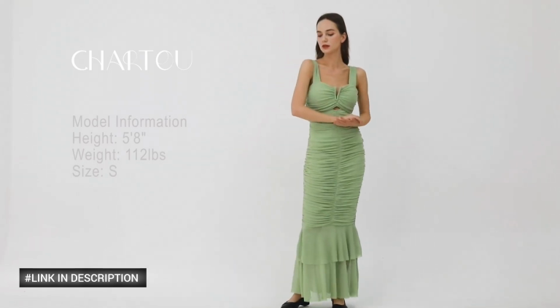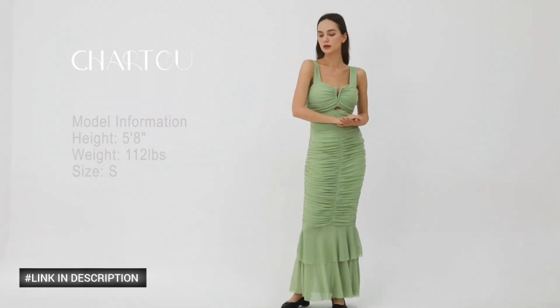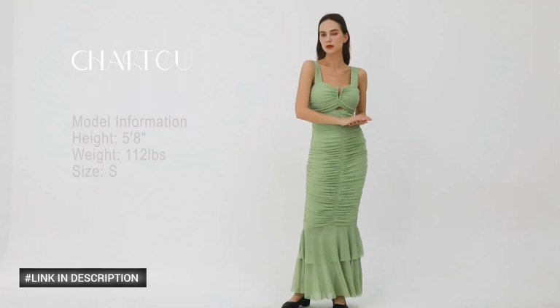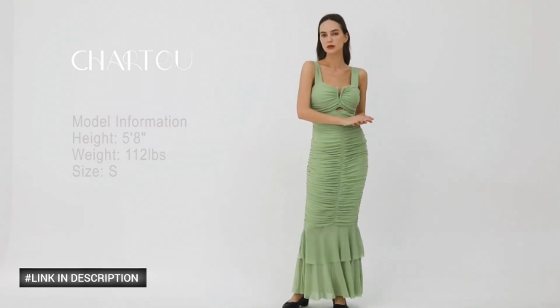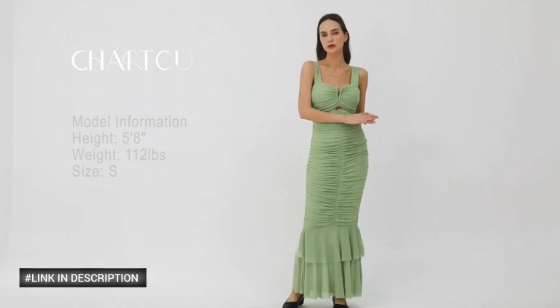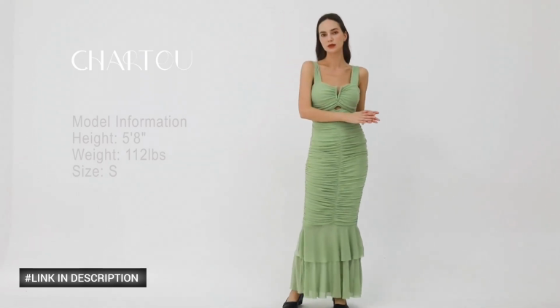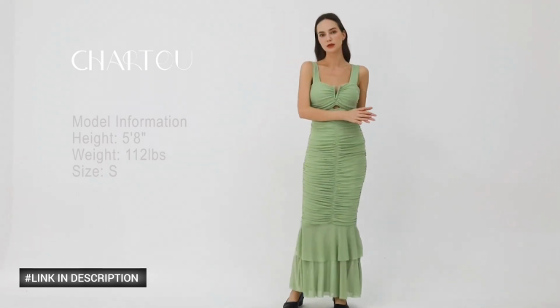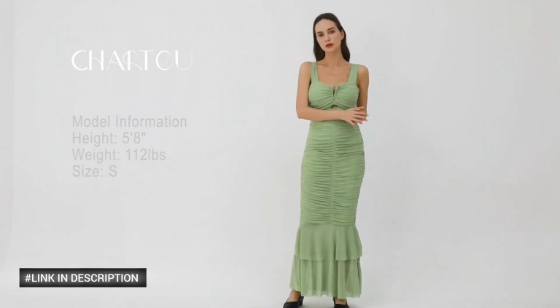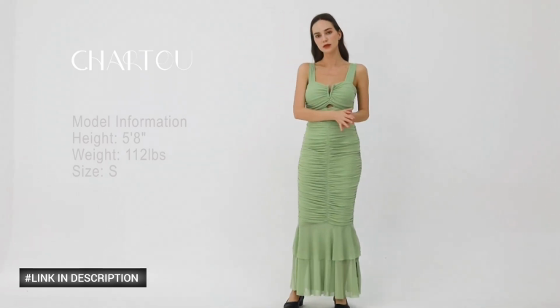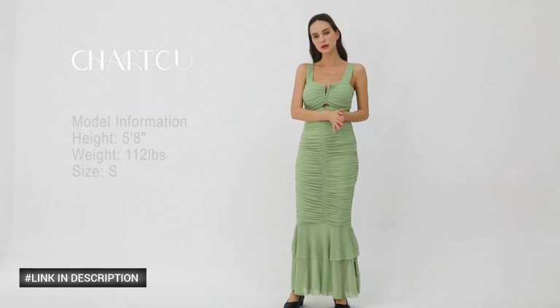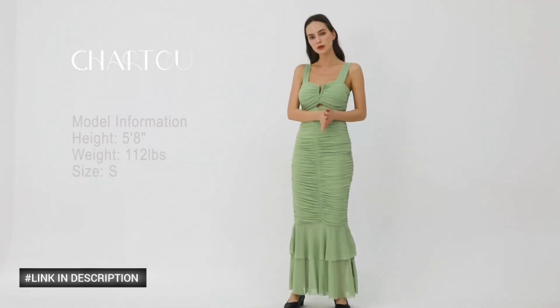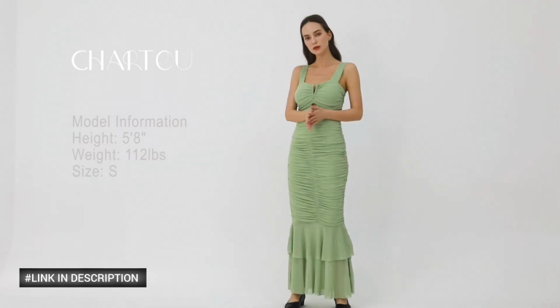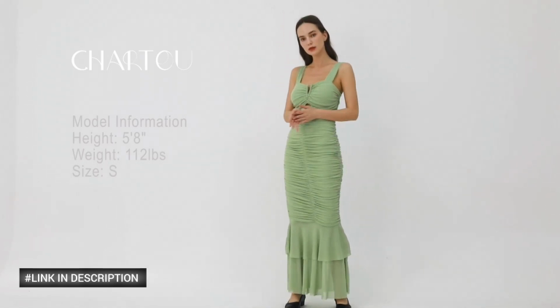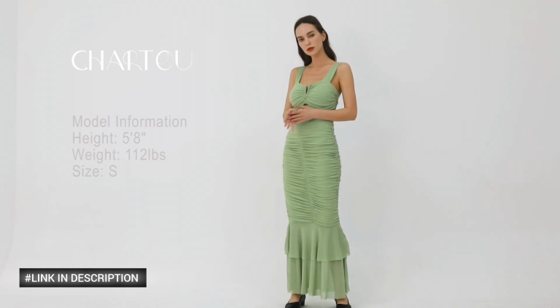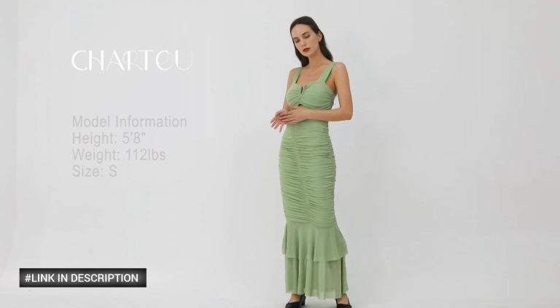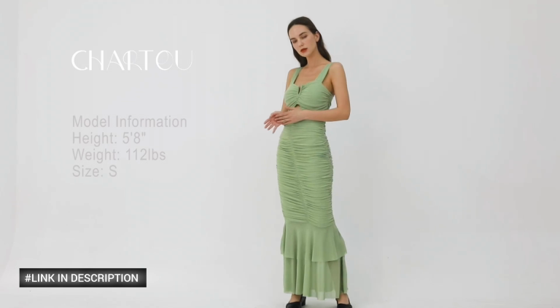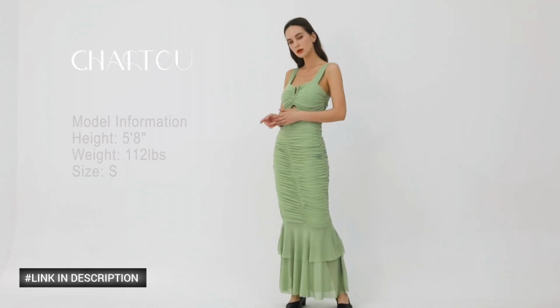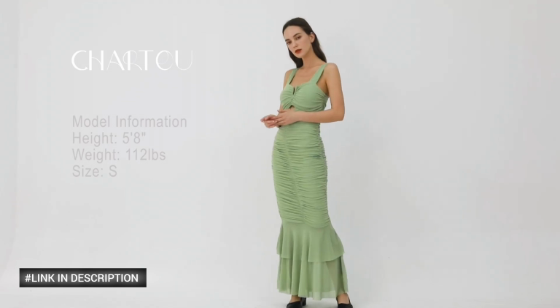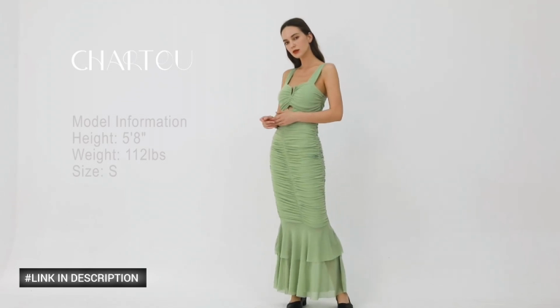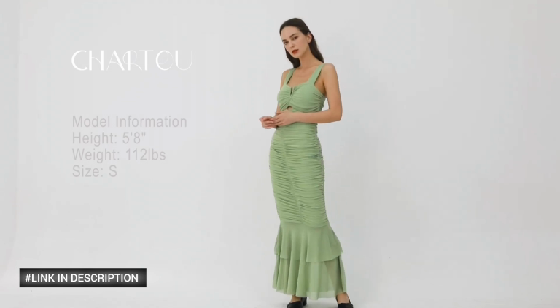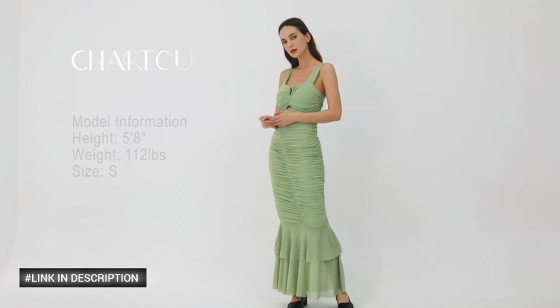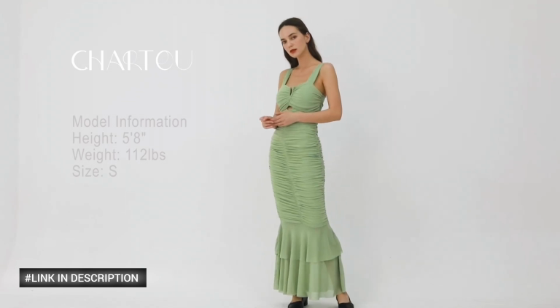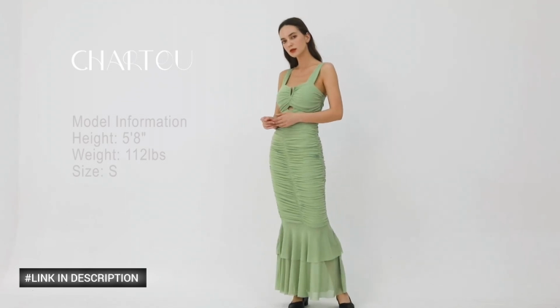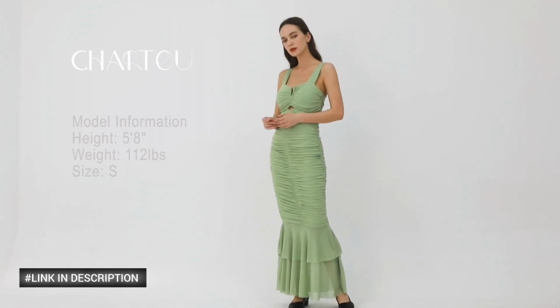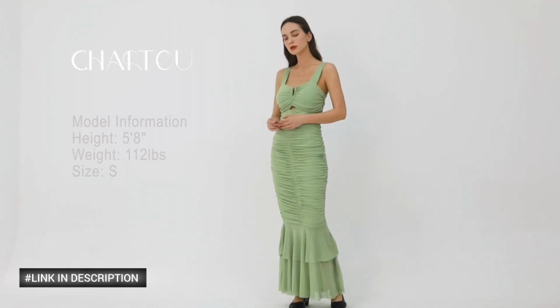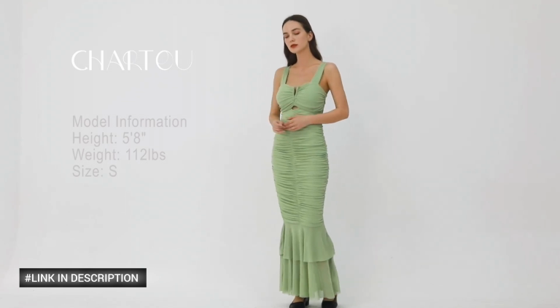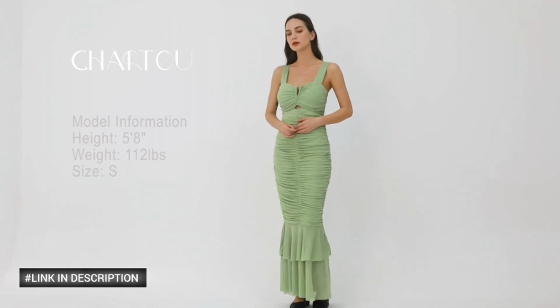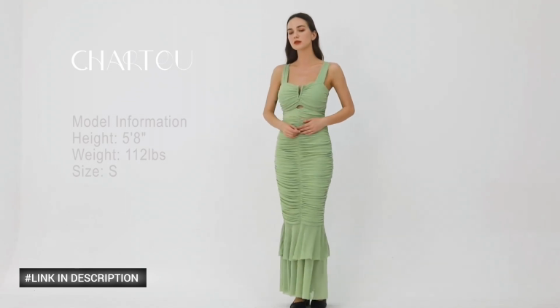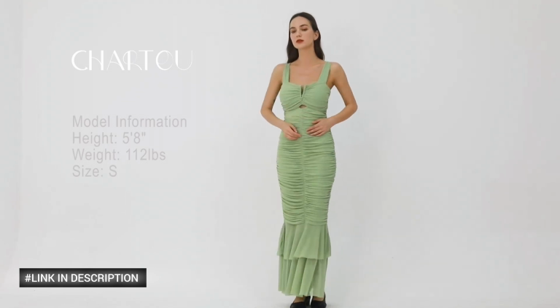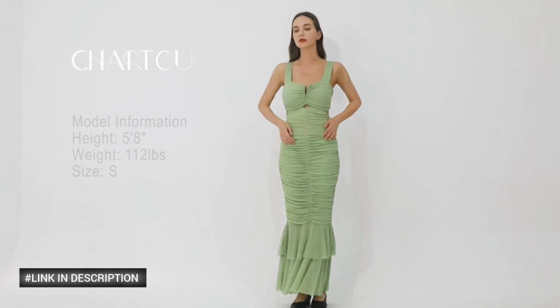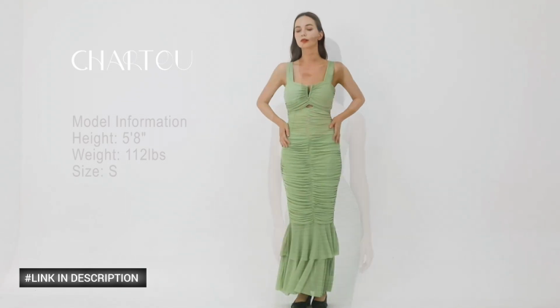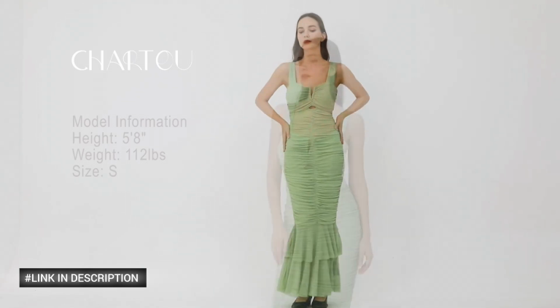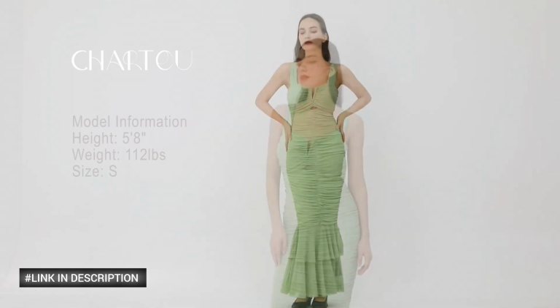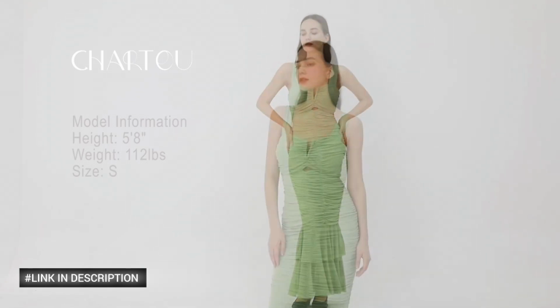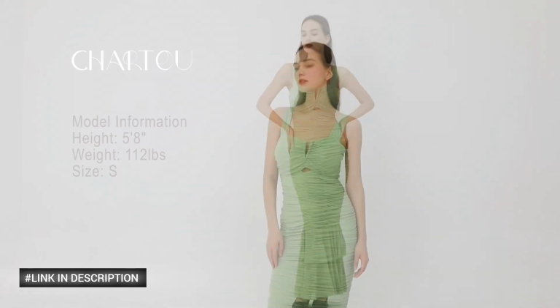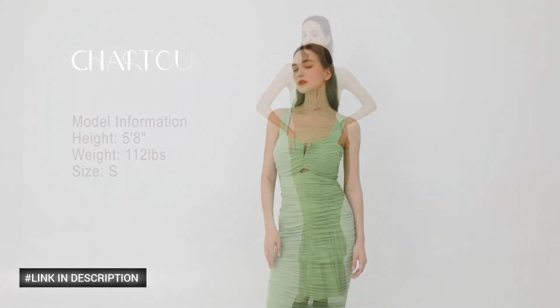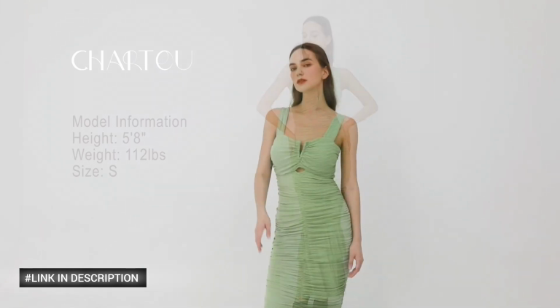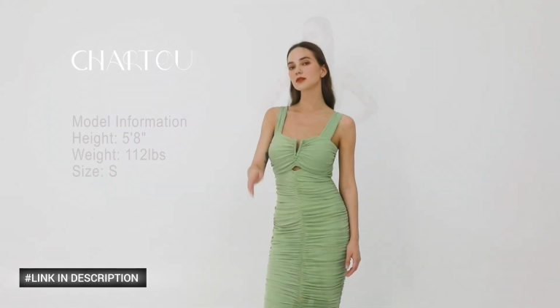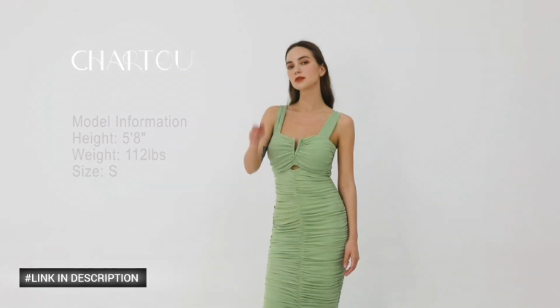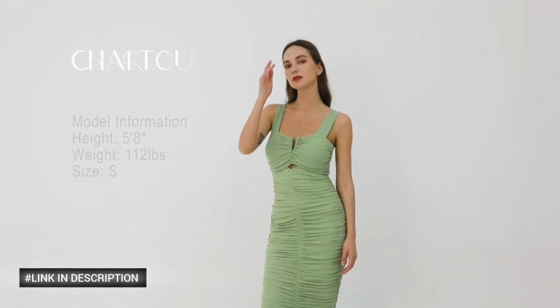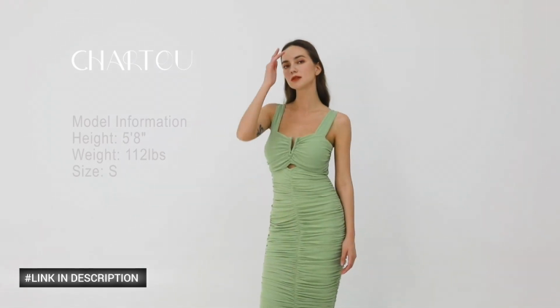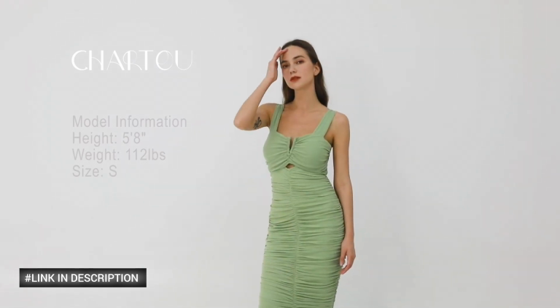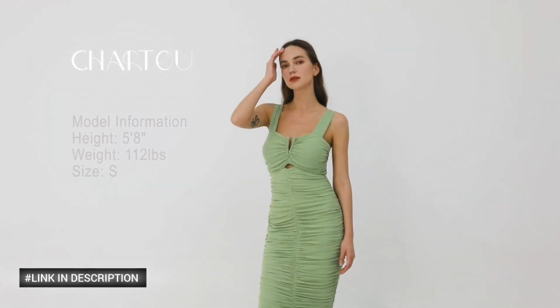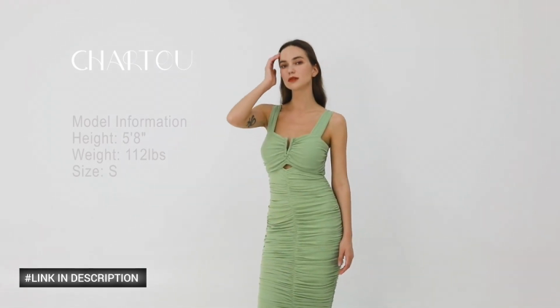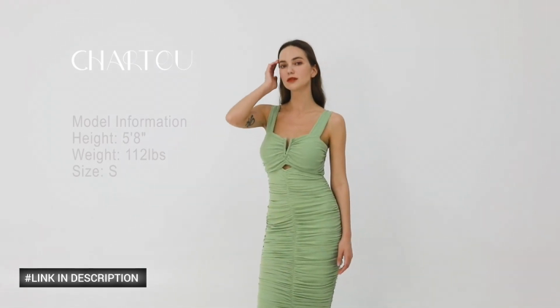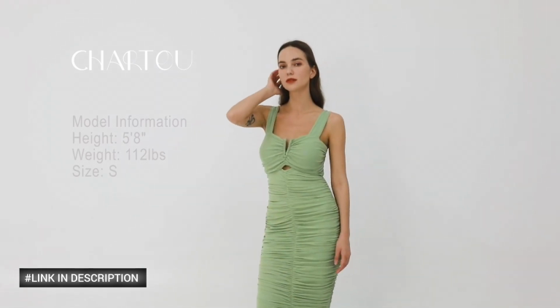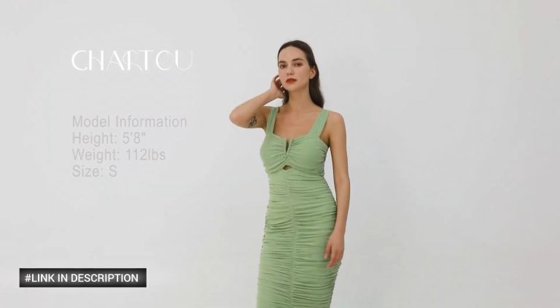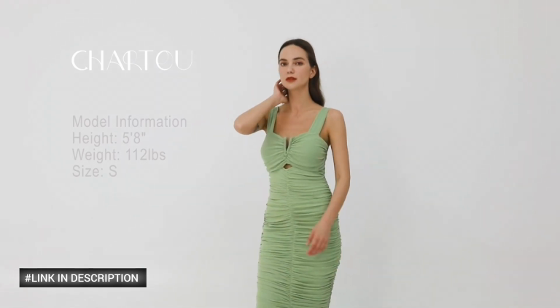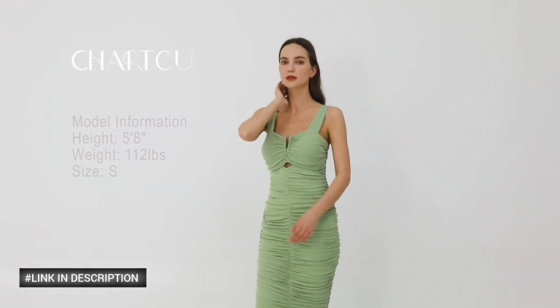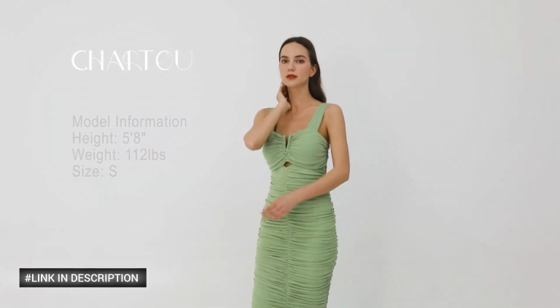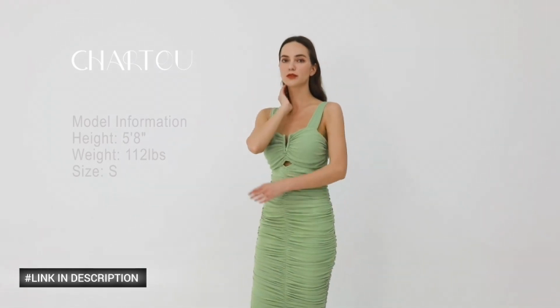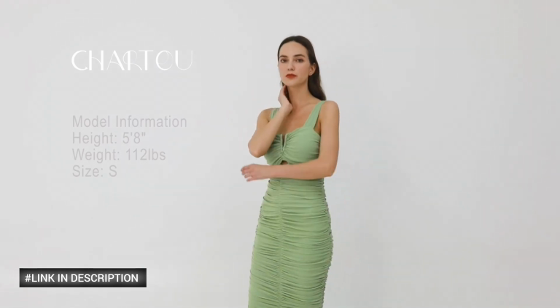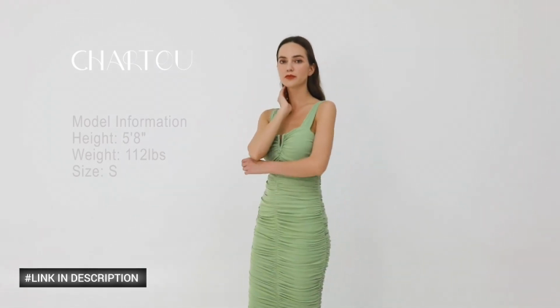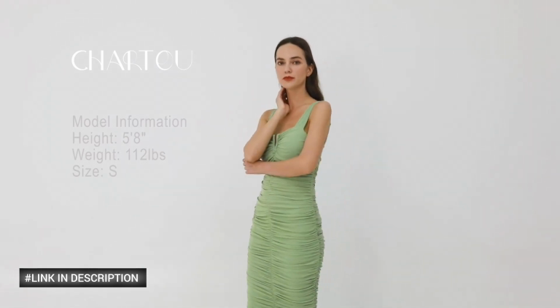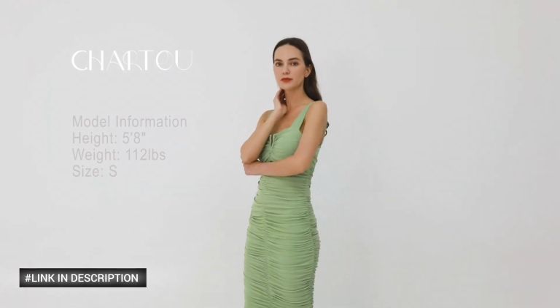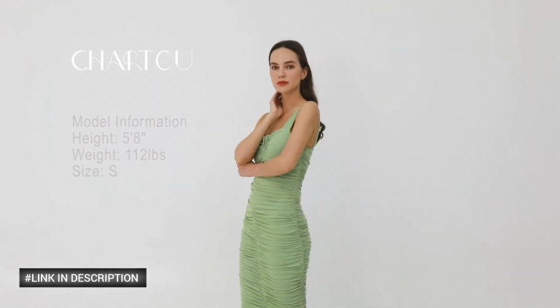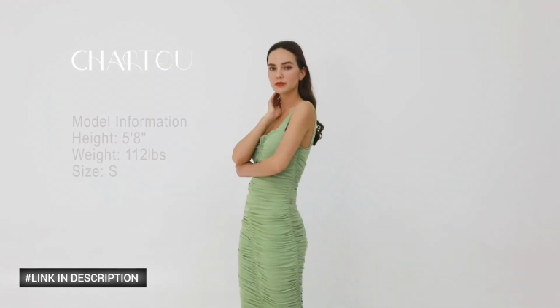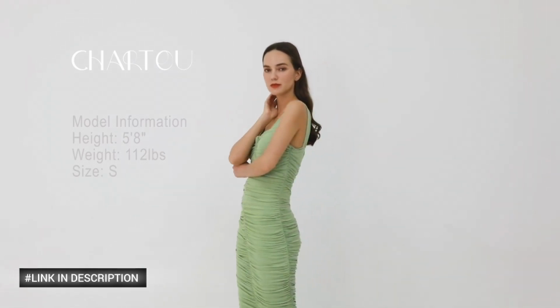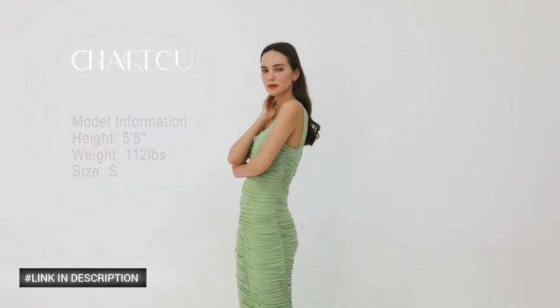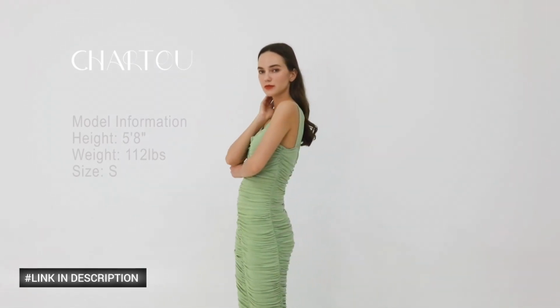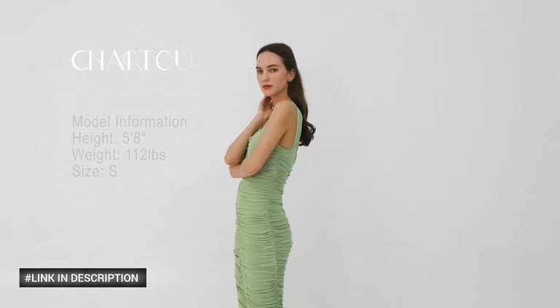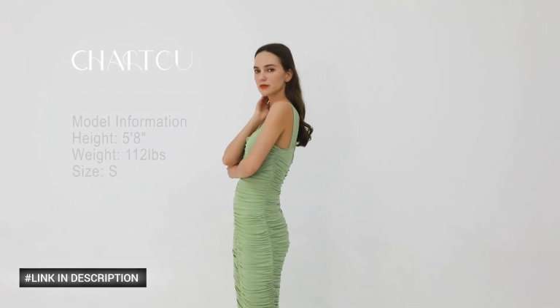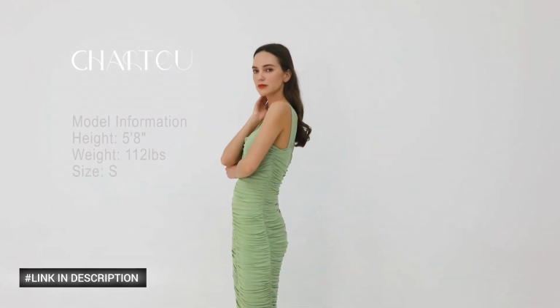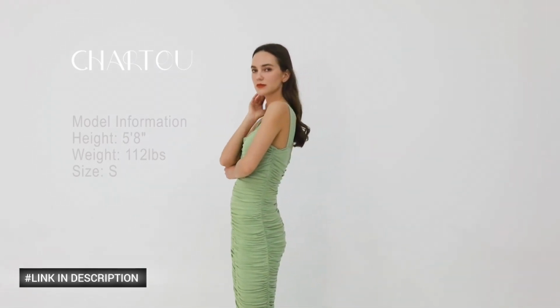This maxi dress is ideal for daily wear, weddings, bridal showers, parties, proms, and more.